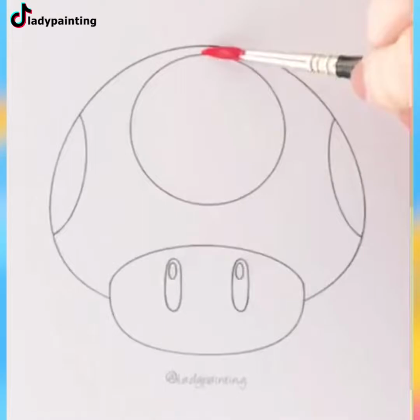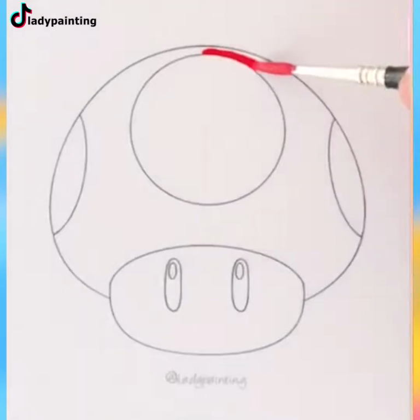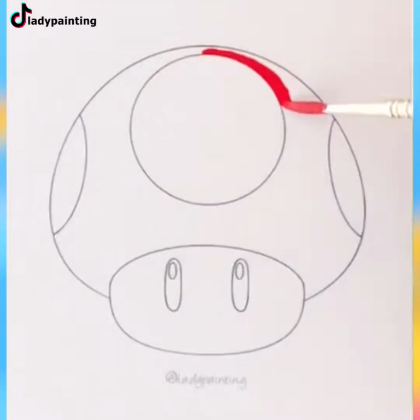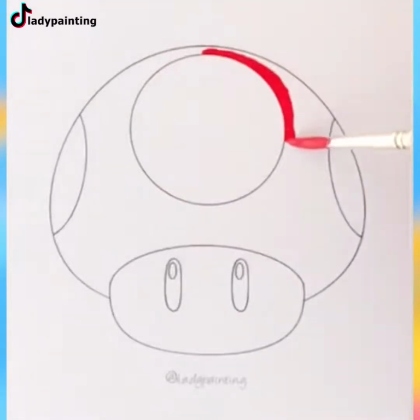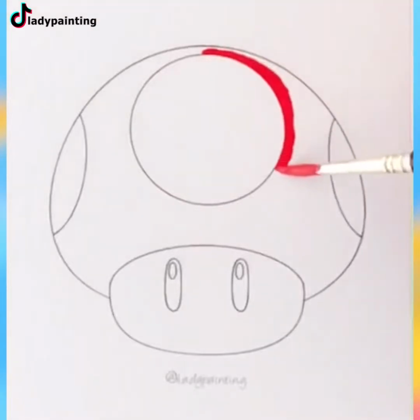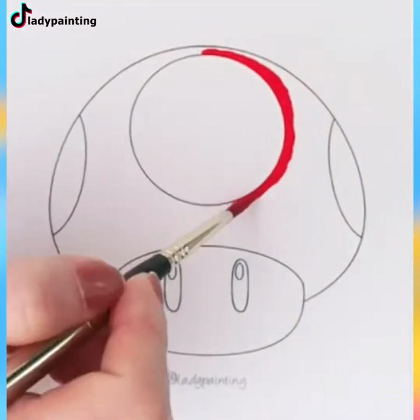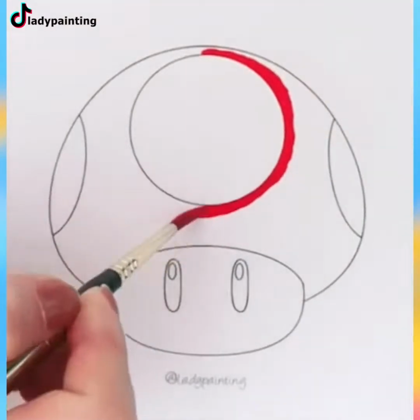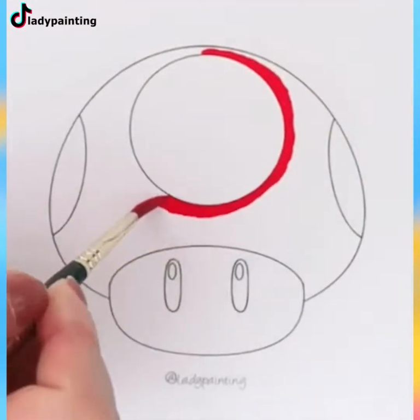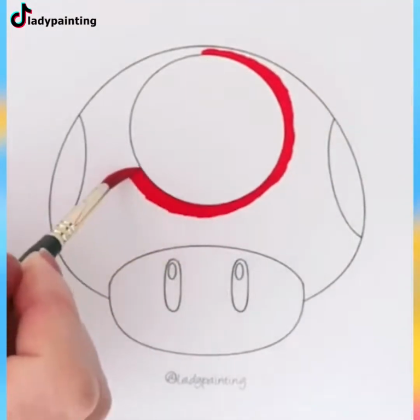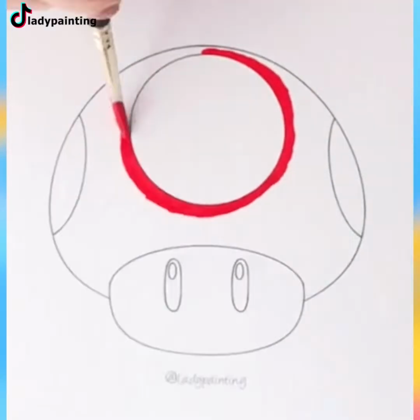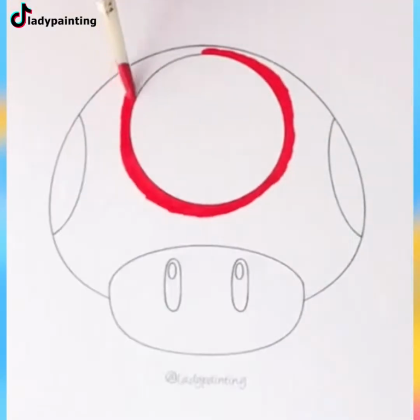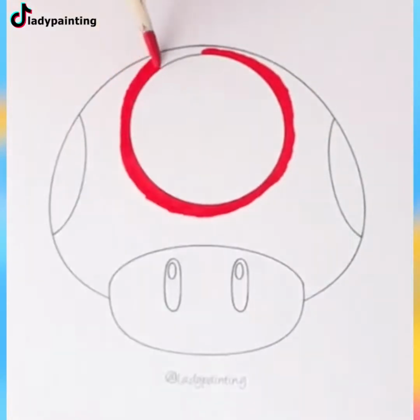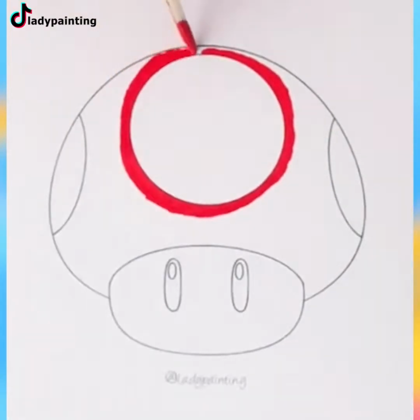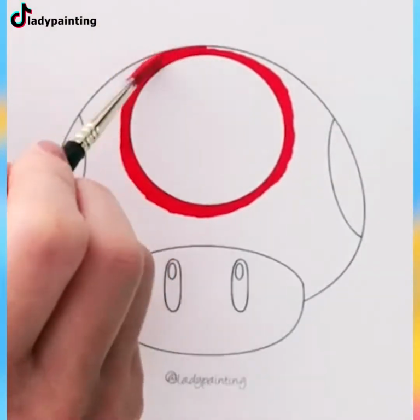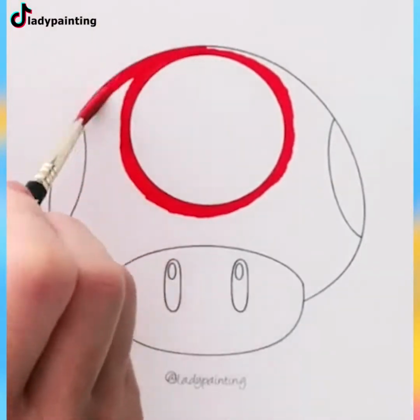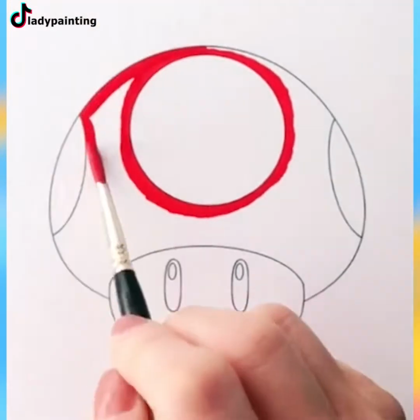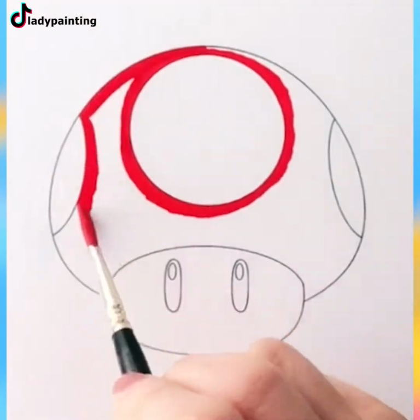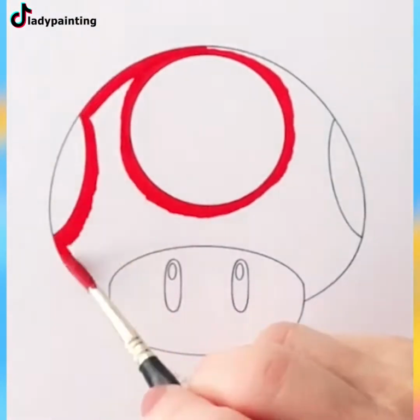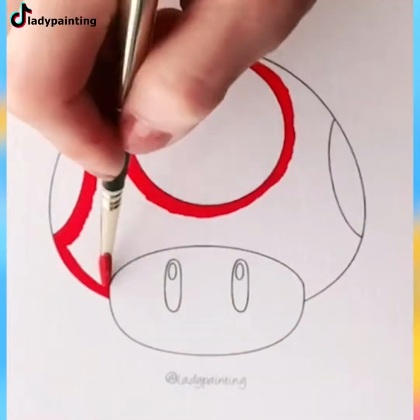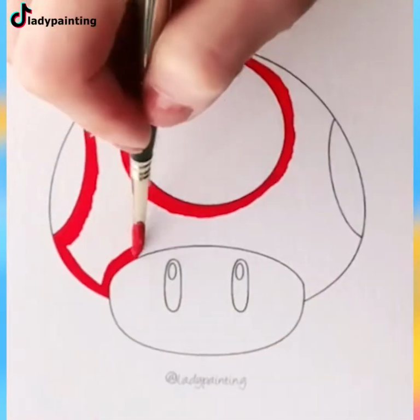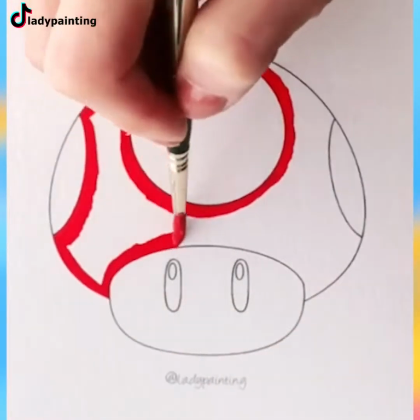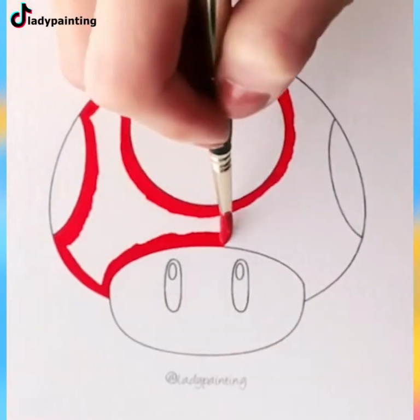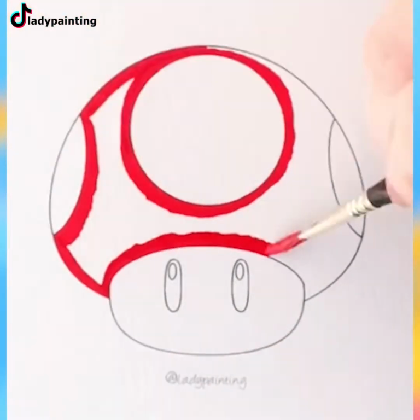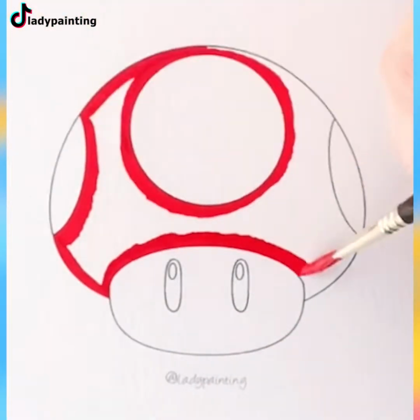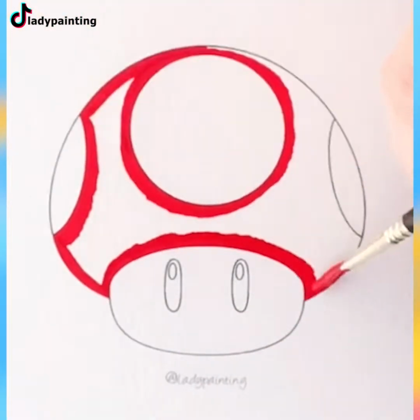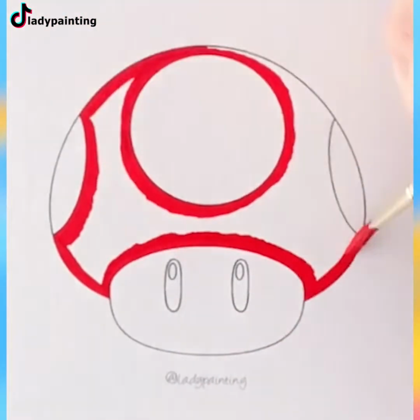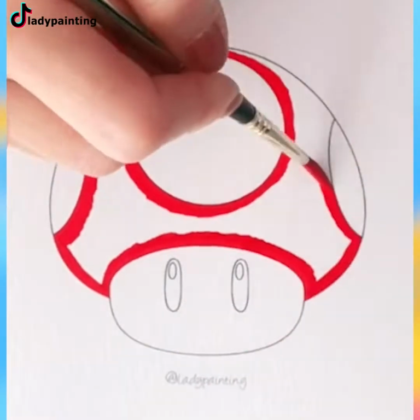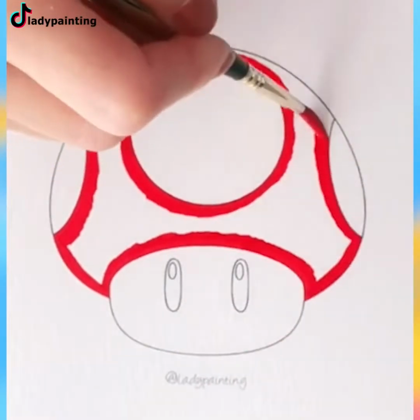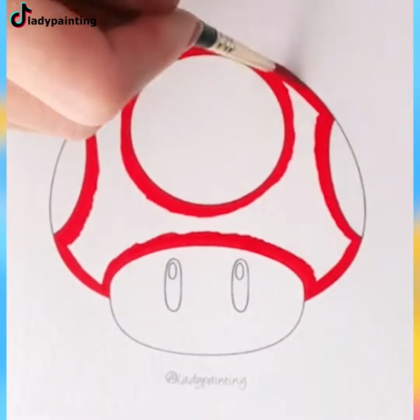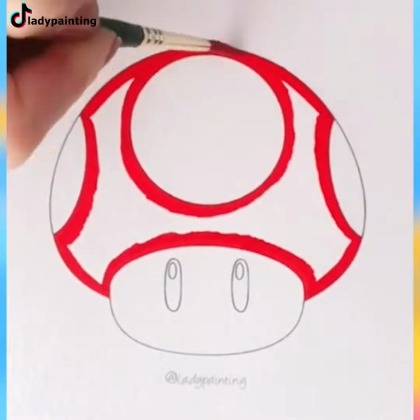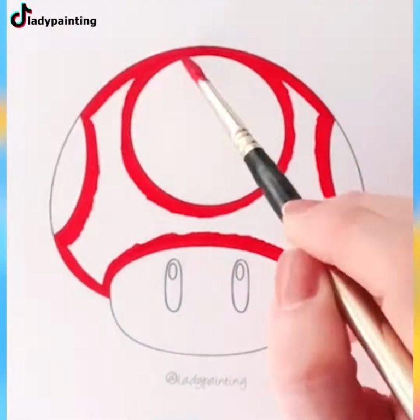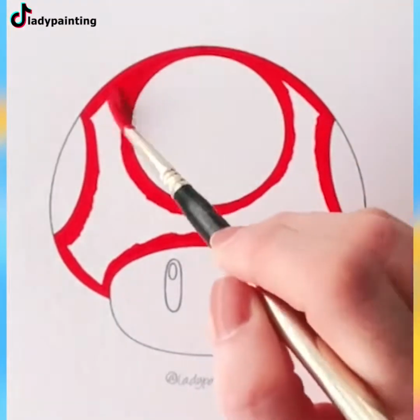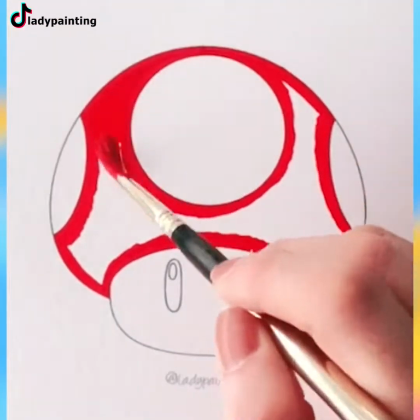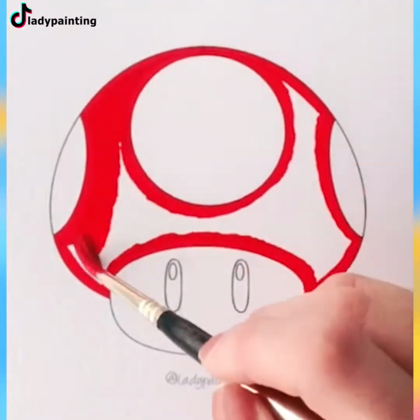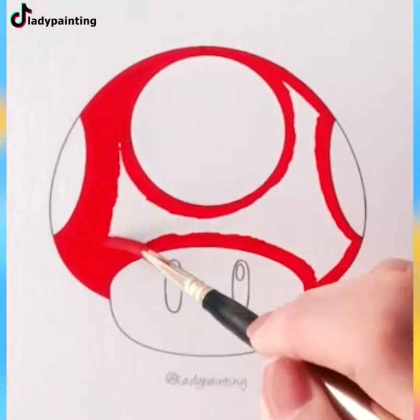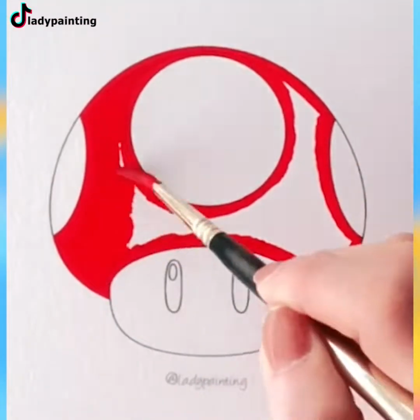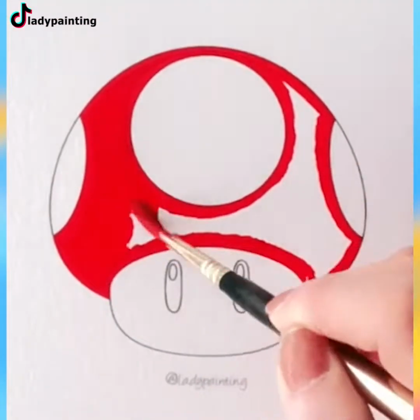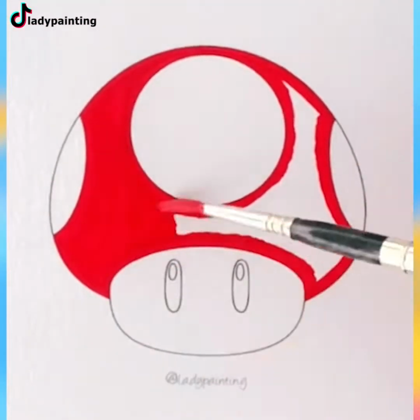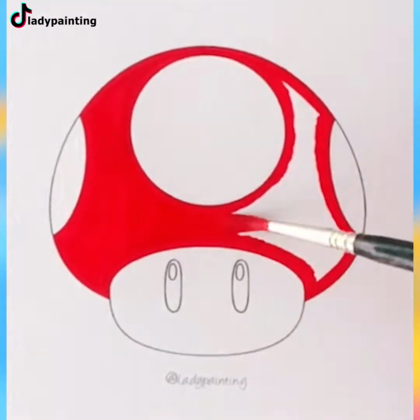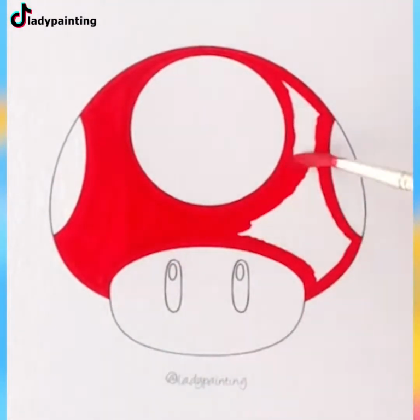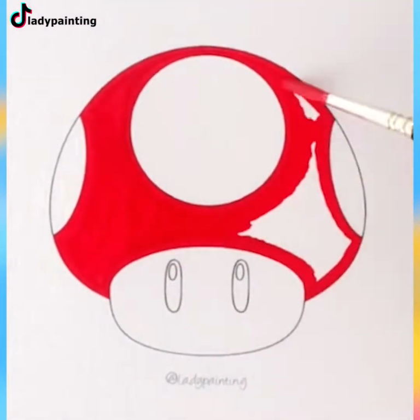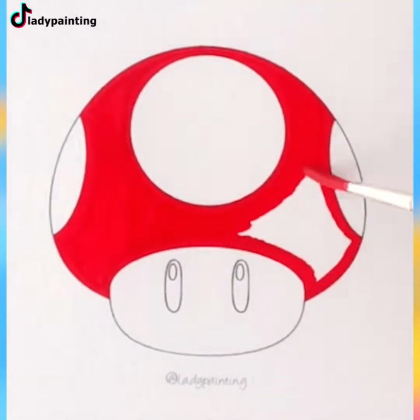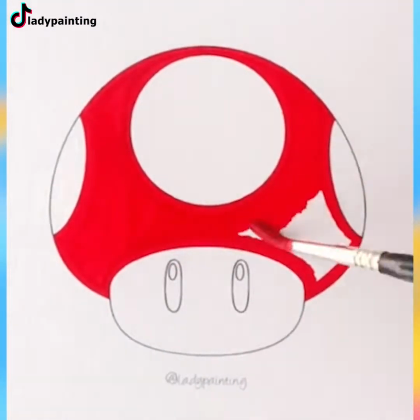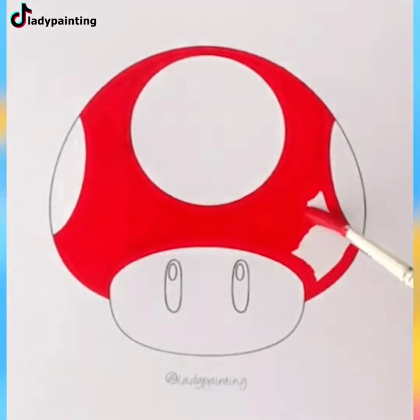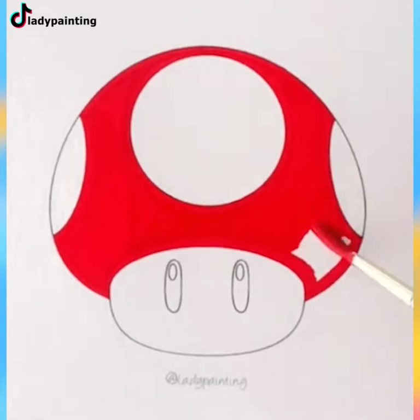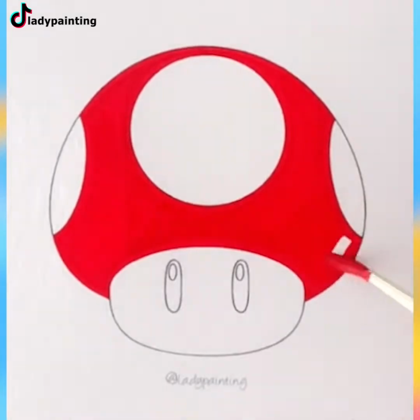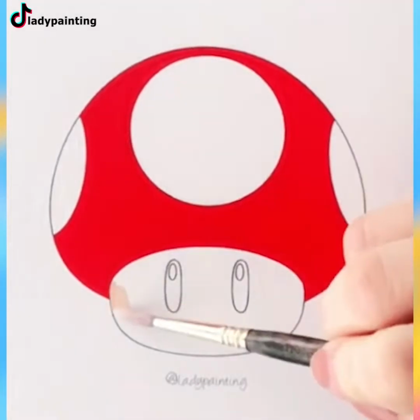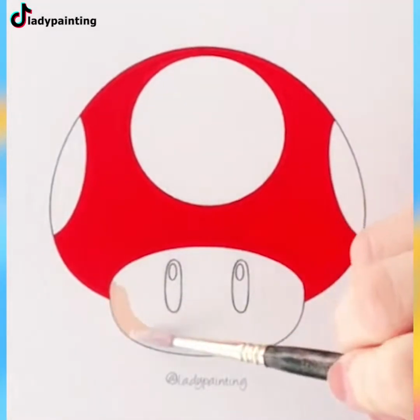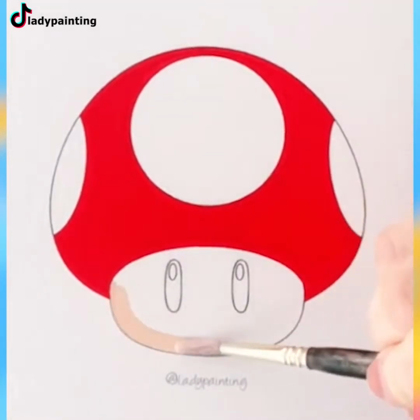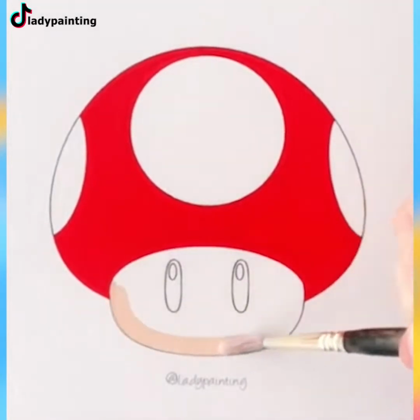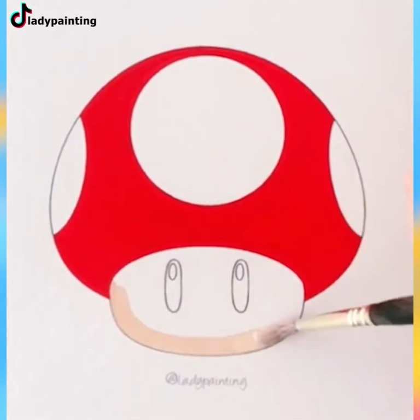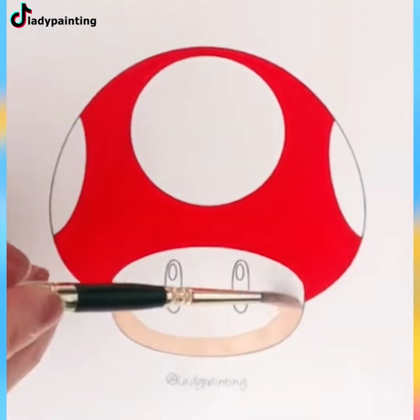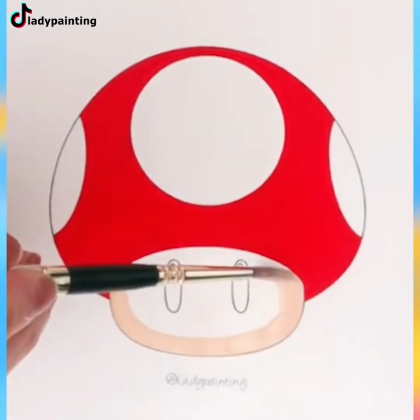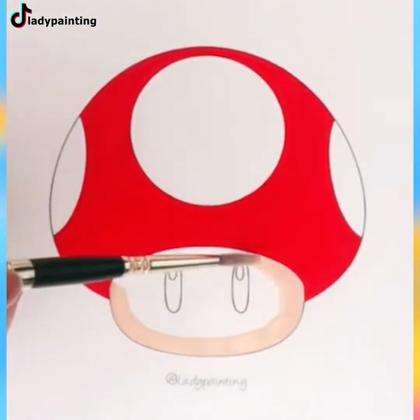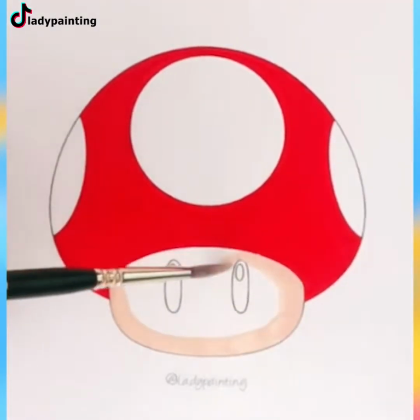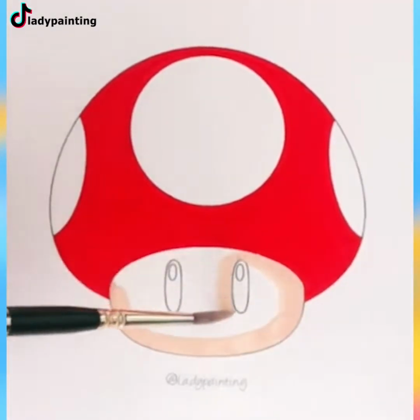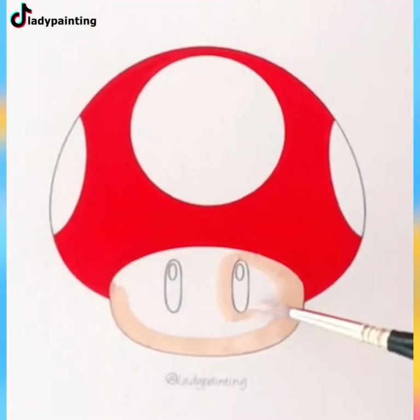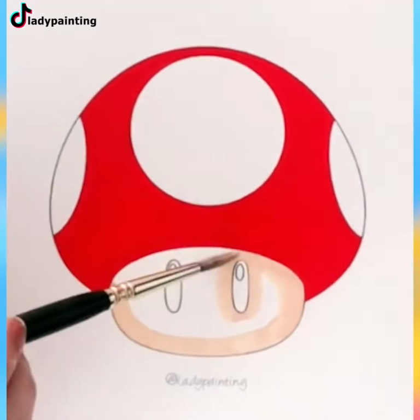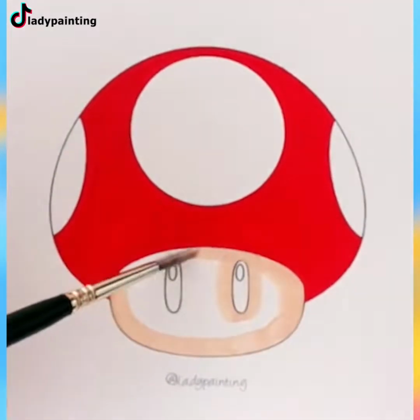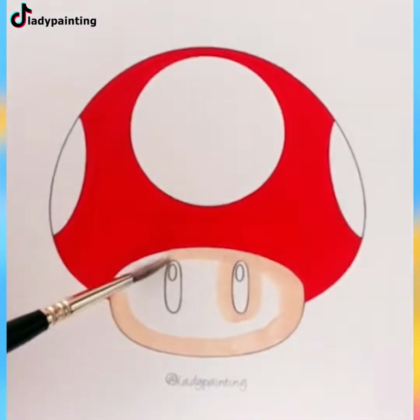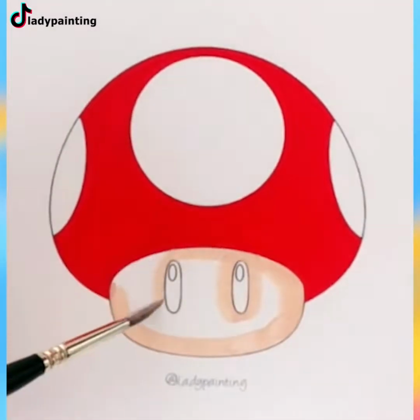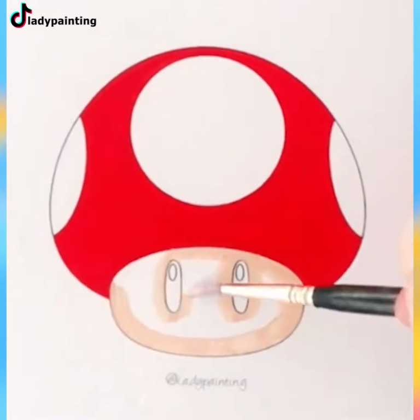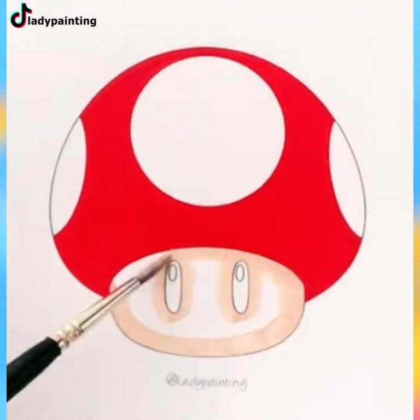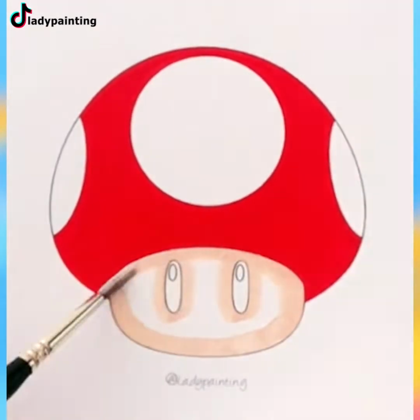How's it going everyone? Welcome back to Art Therapy for another exquisite artistic video. Buckle up and let's watch!